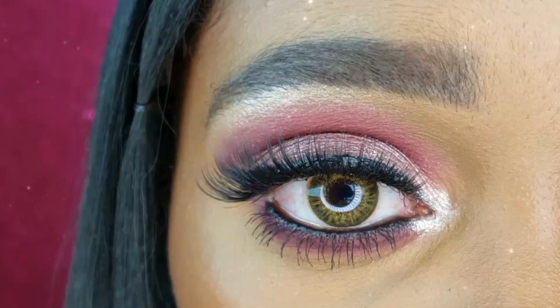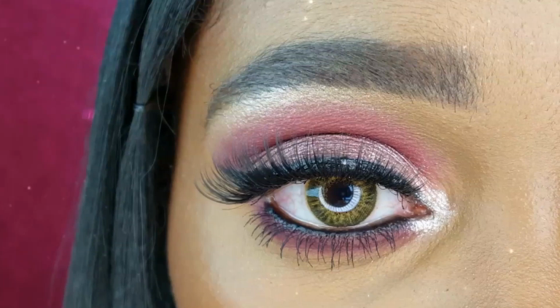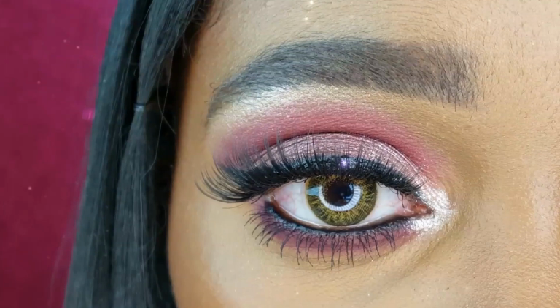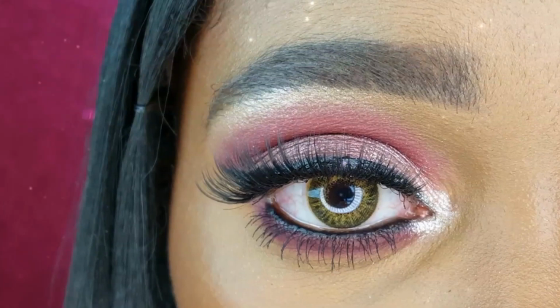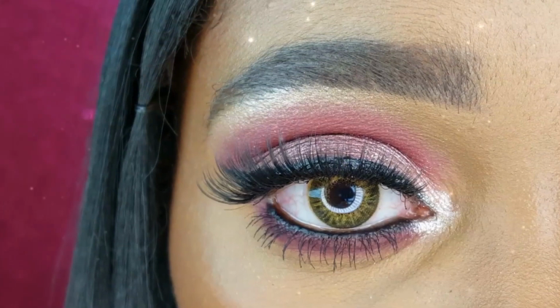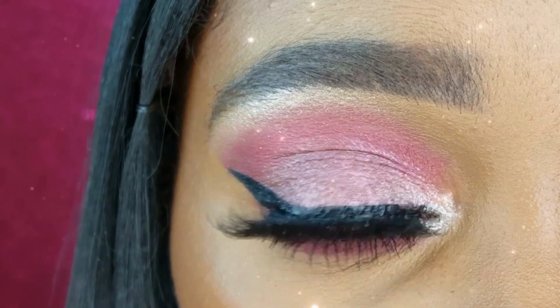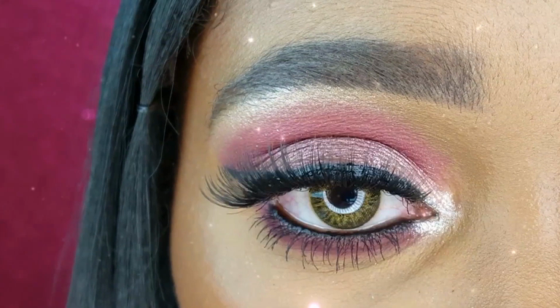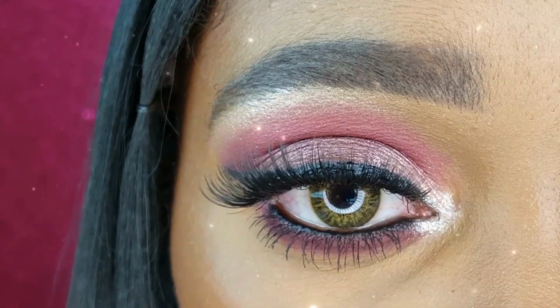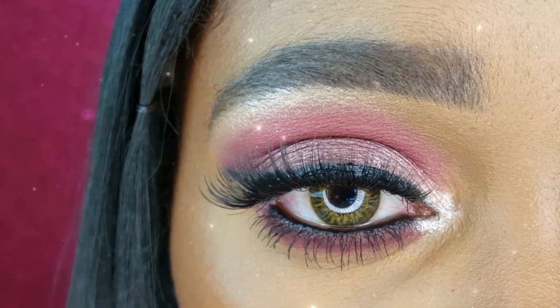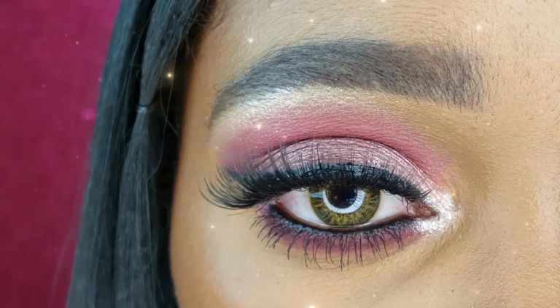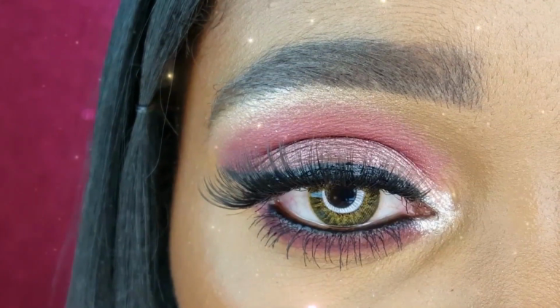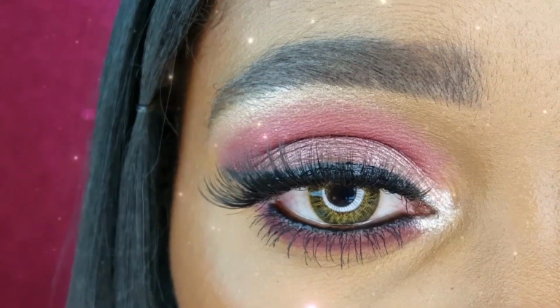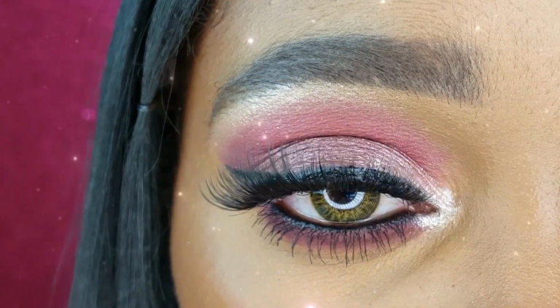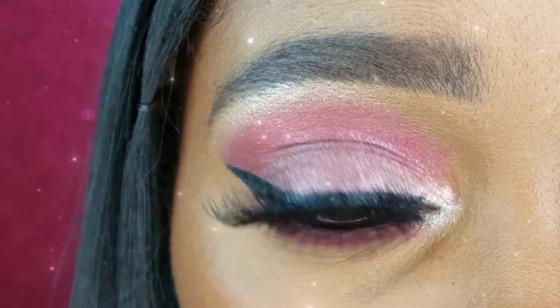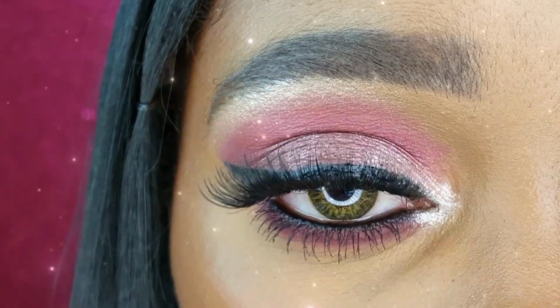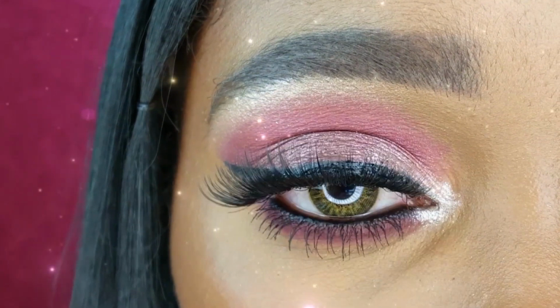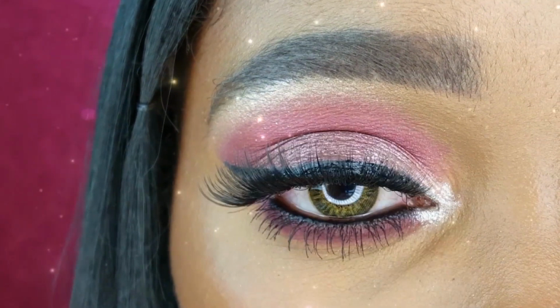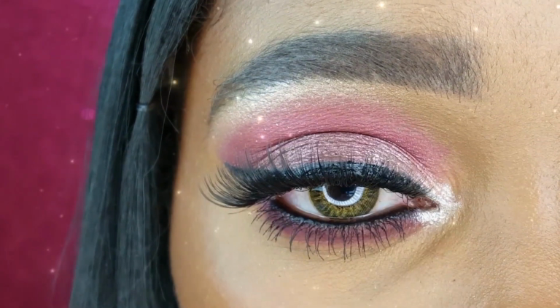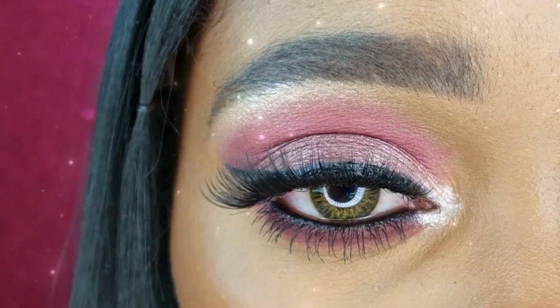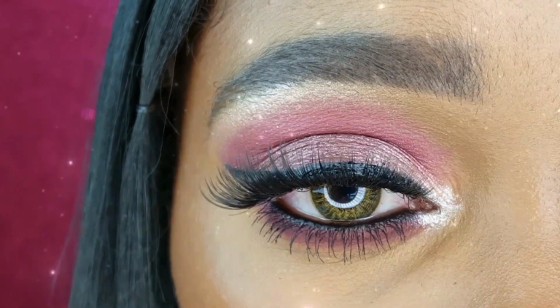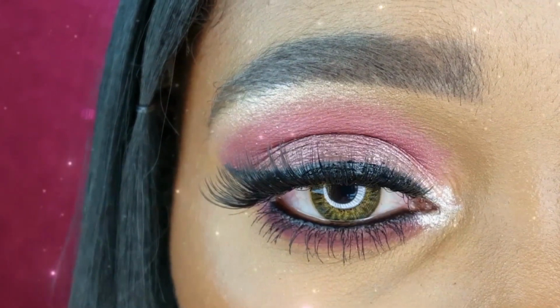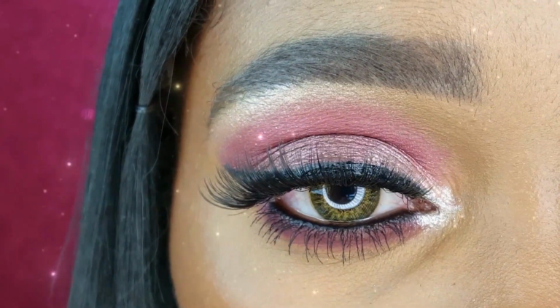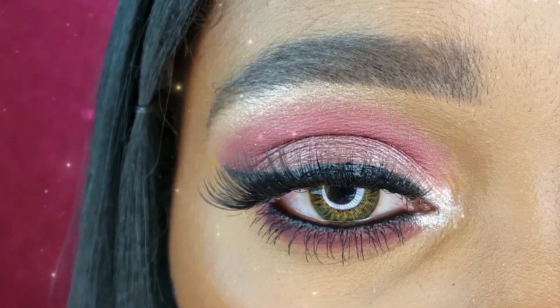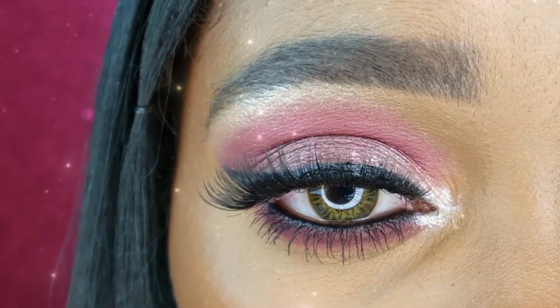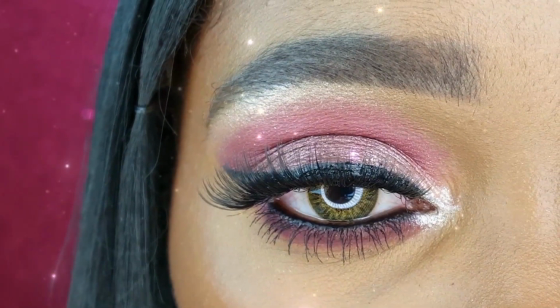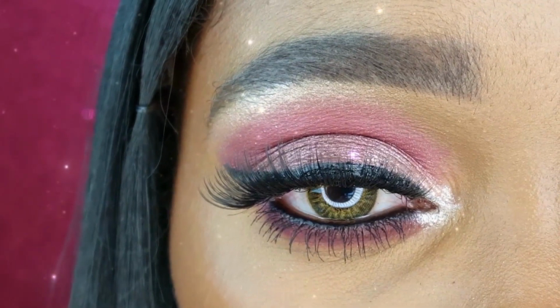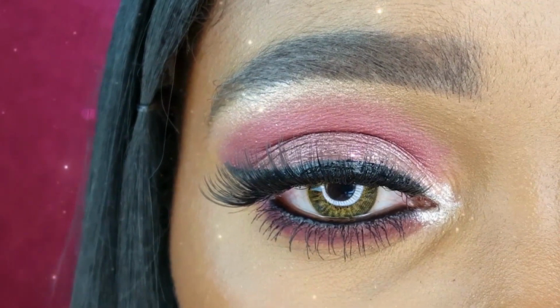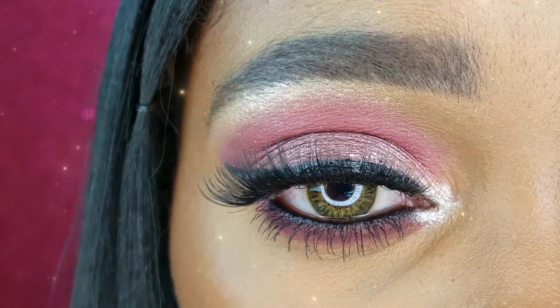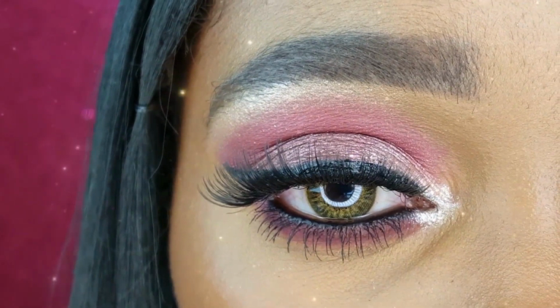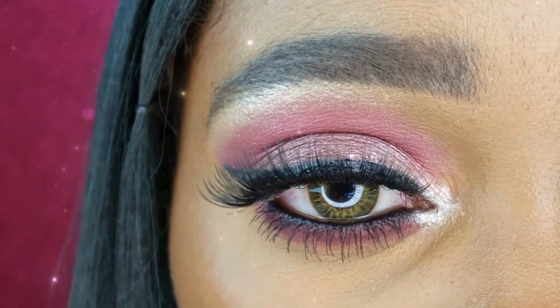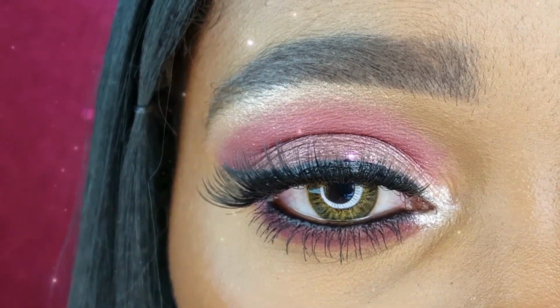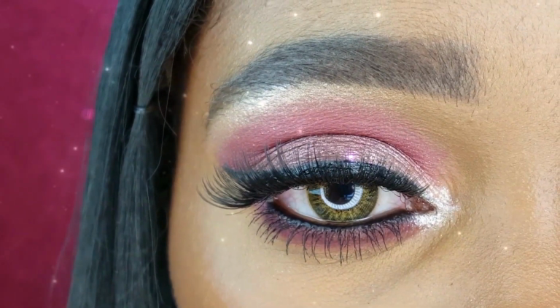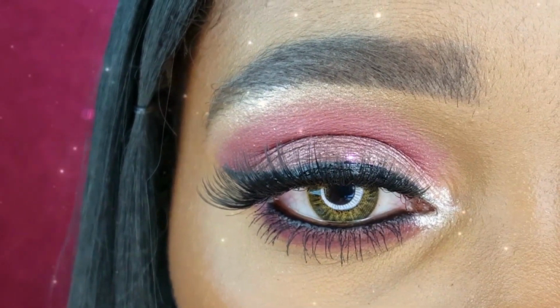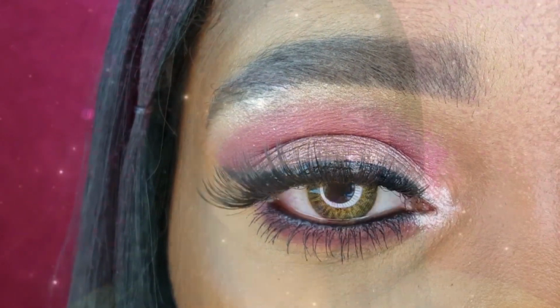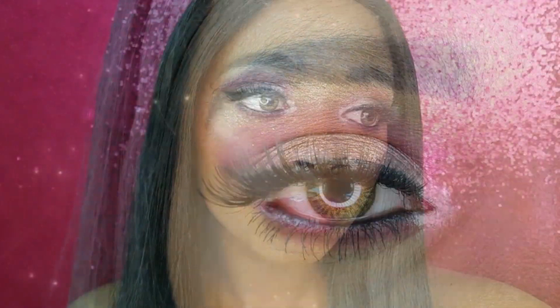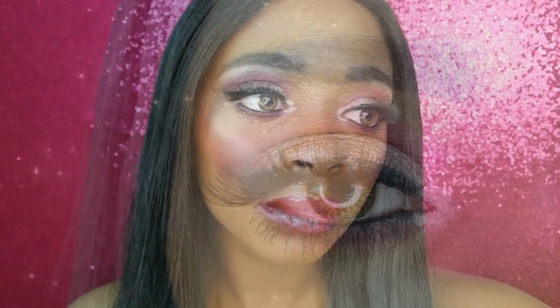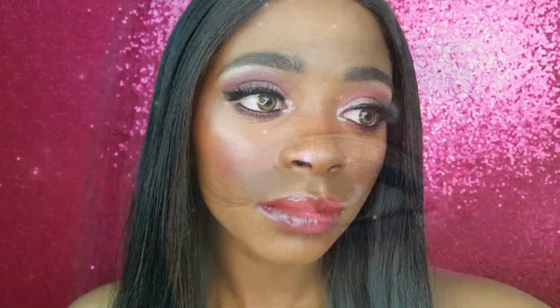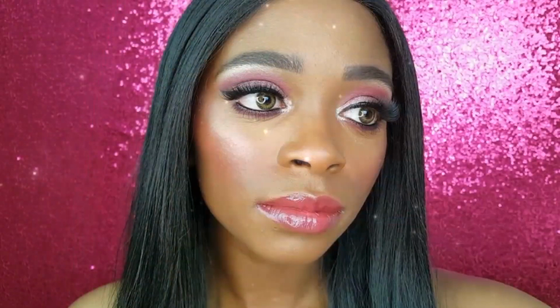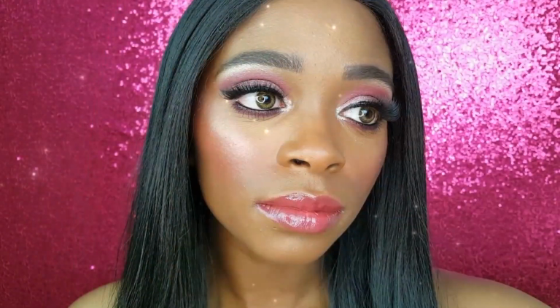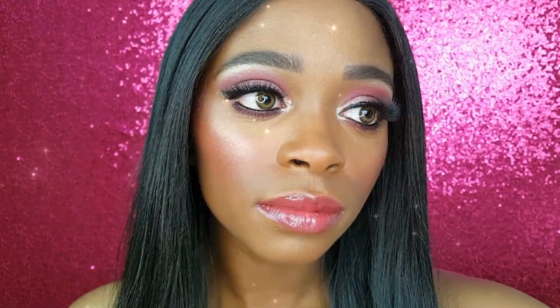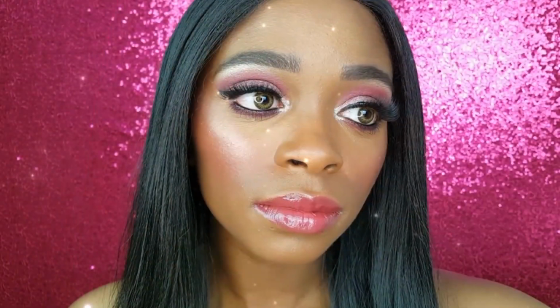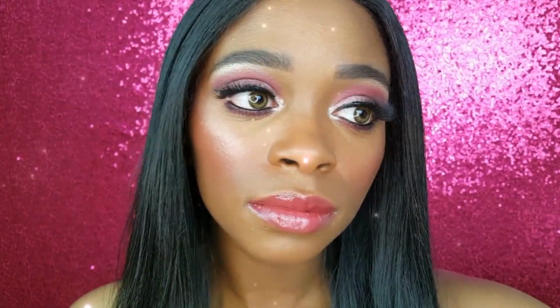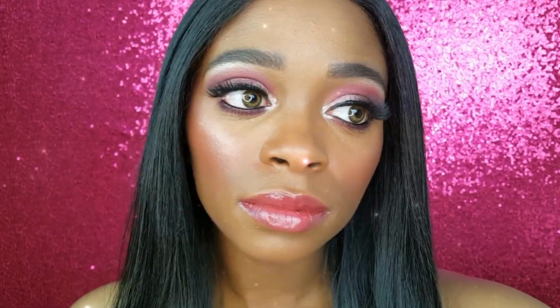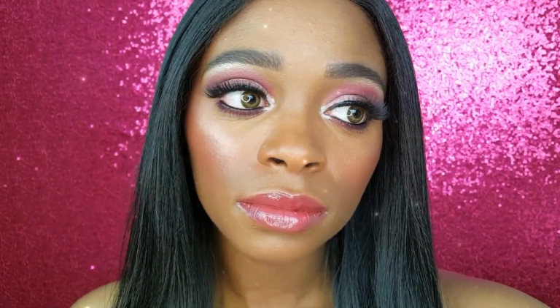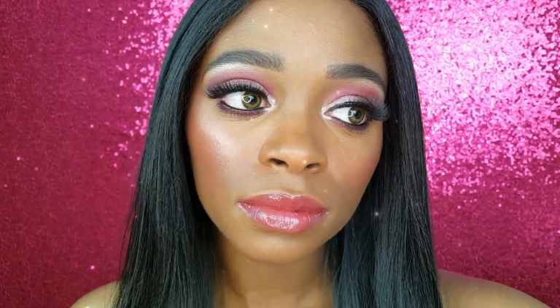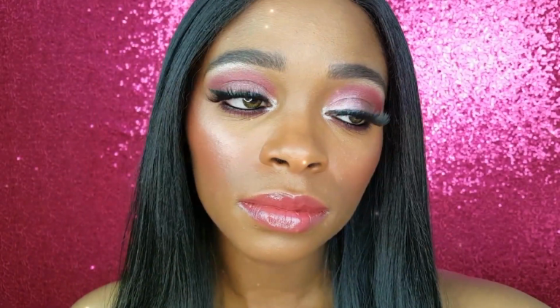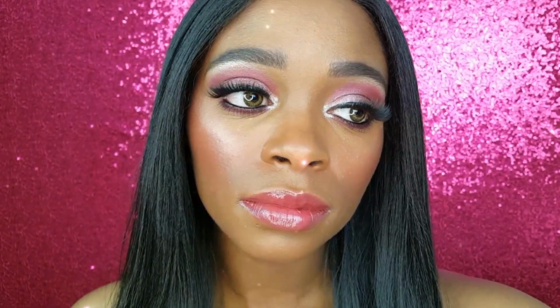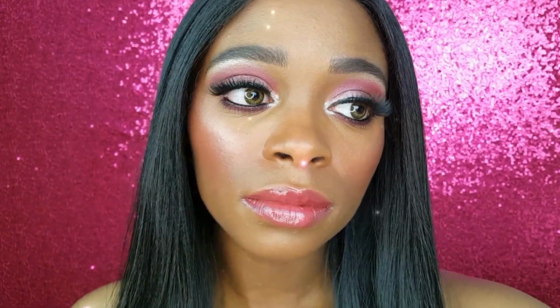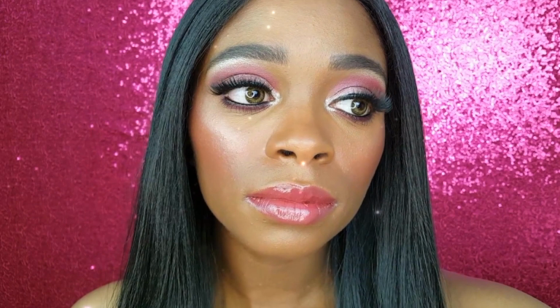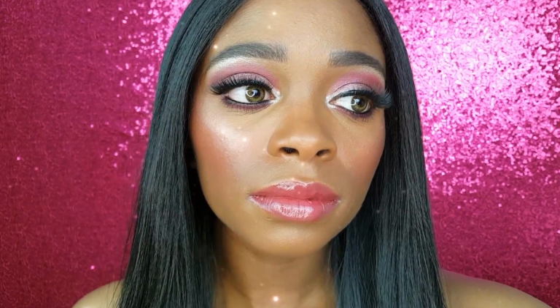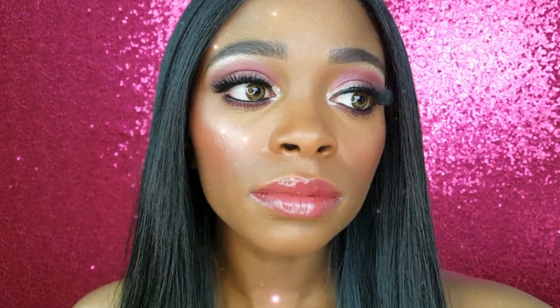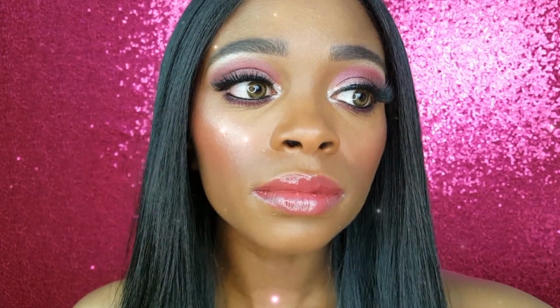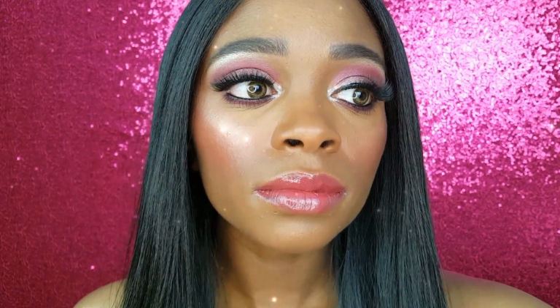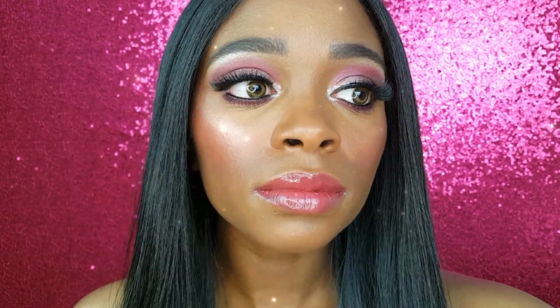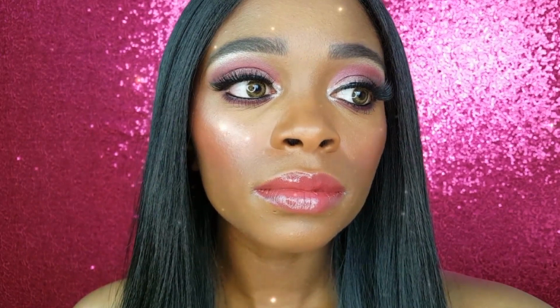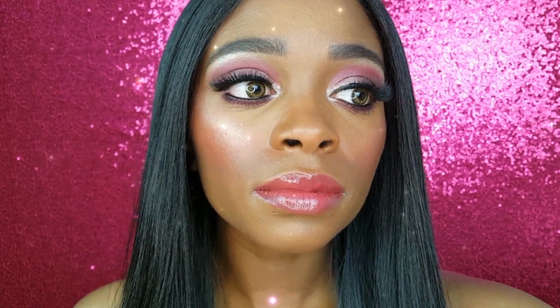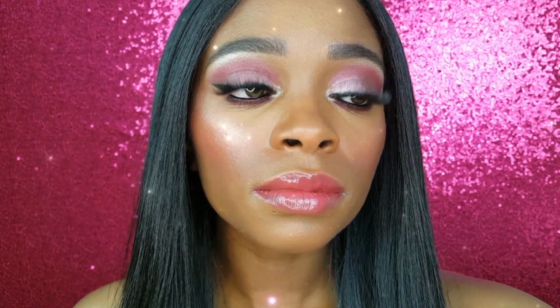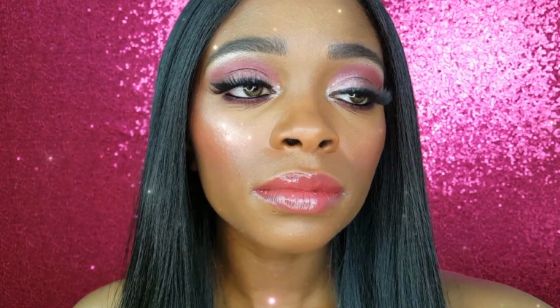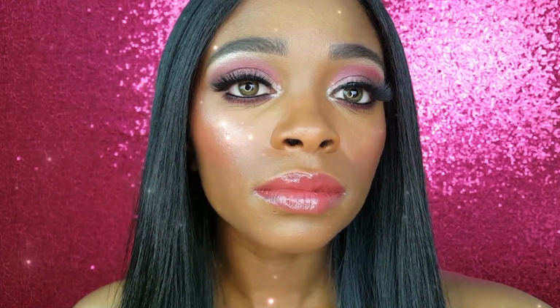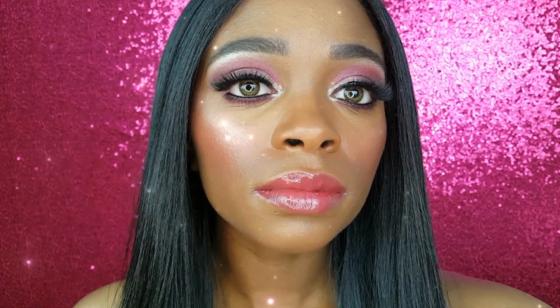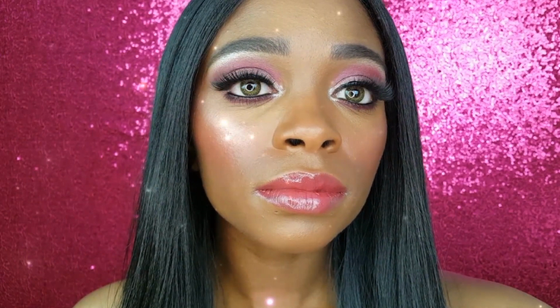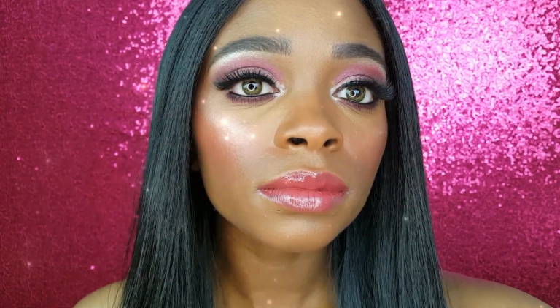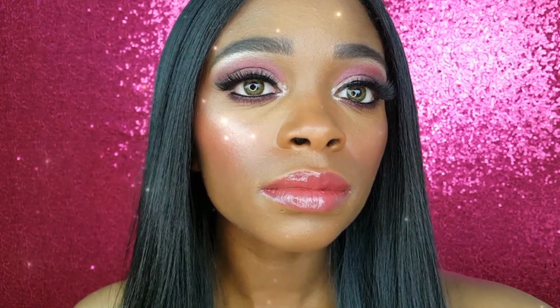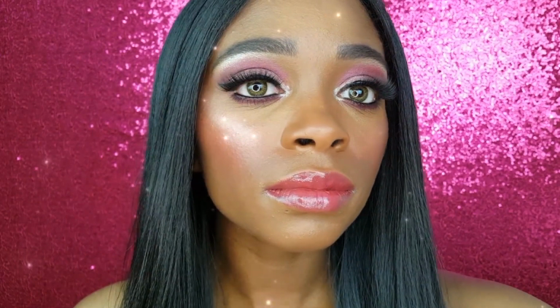Hey loves, in today's video I am creating a pink themed makeup look using products from my latest Sephora haul.